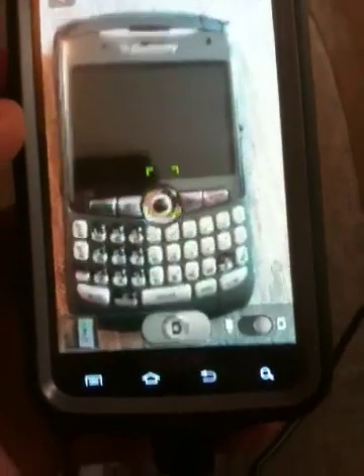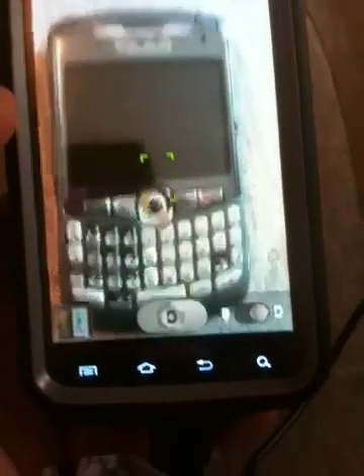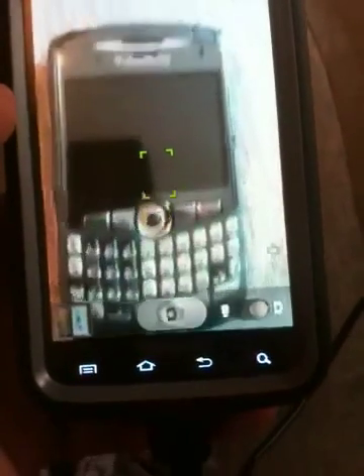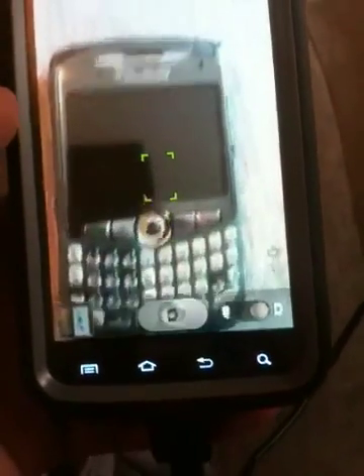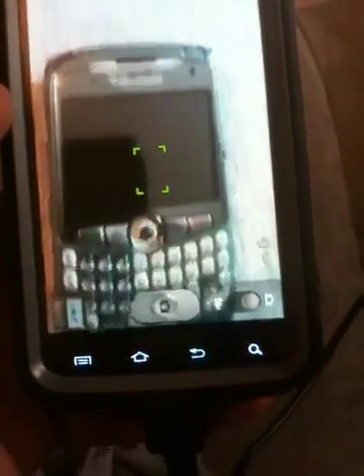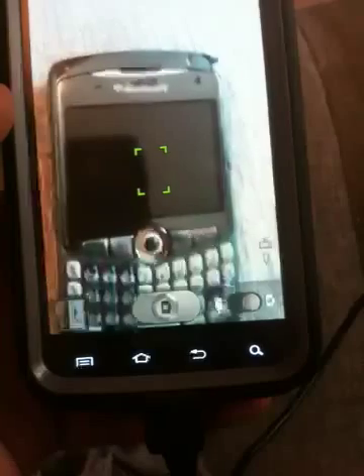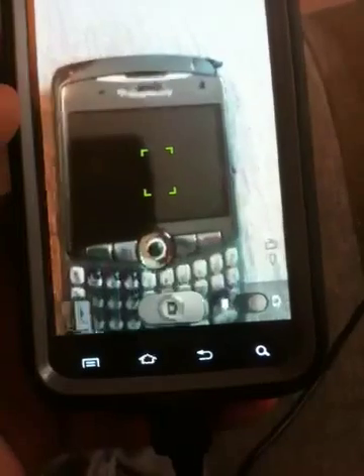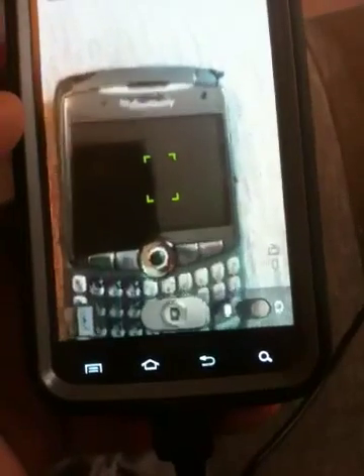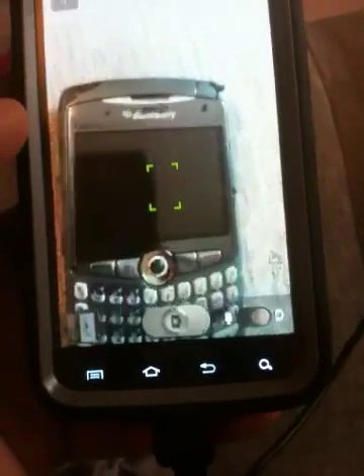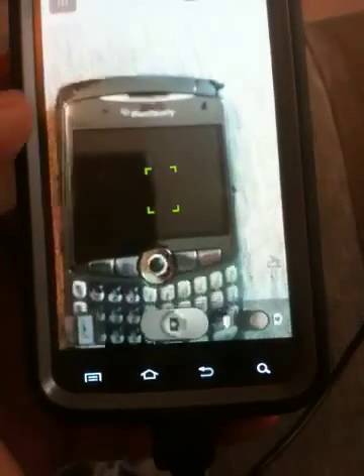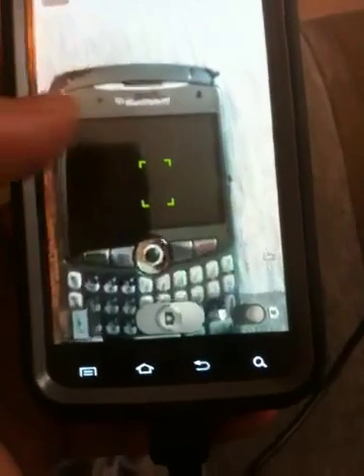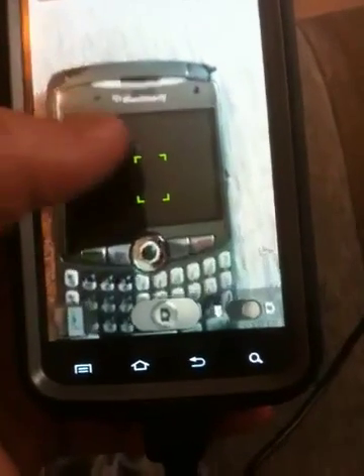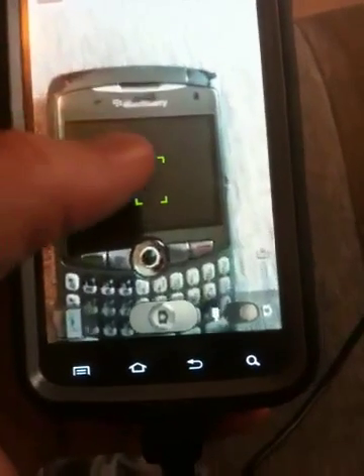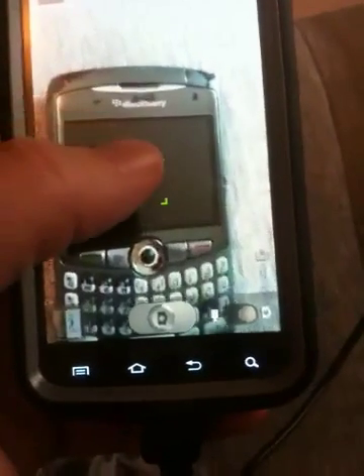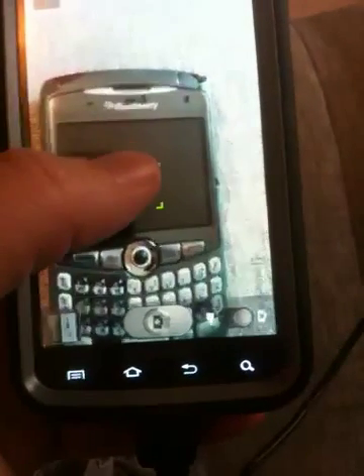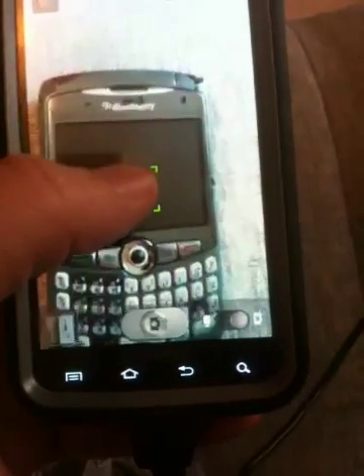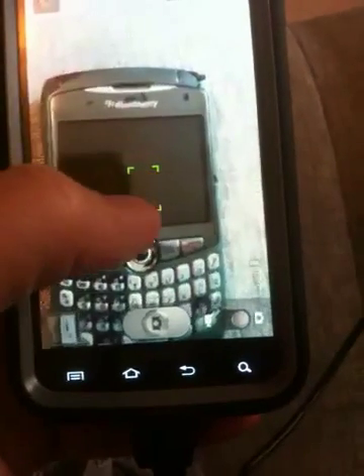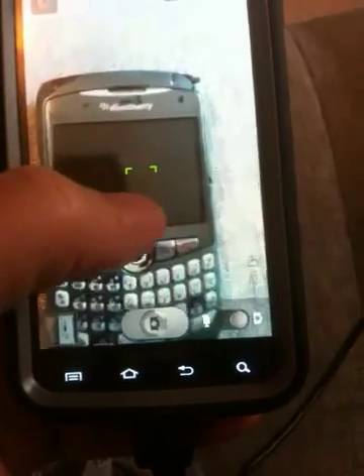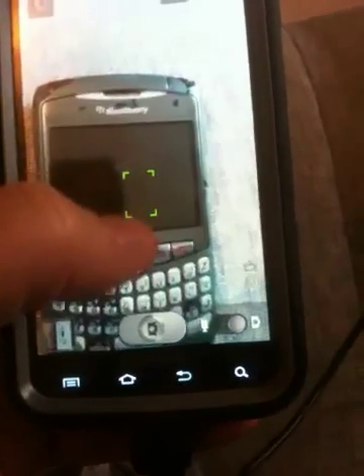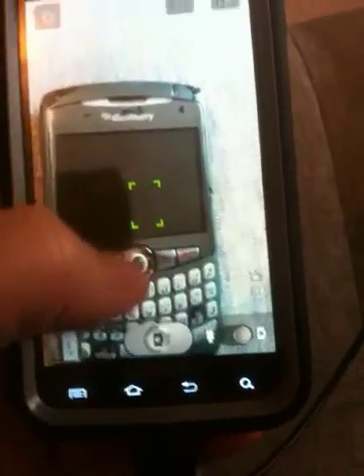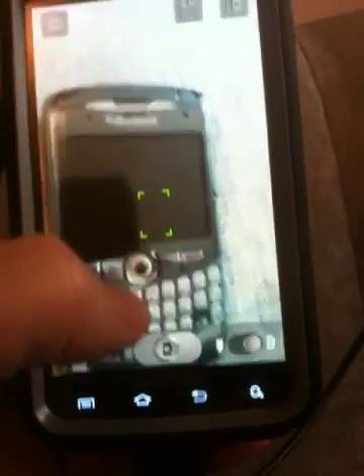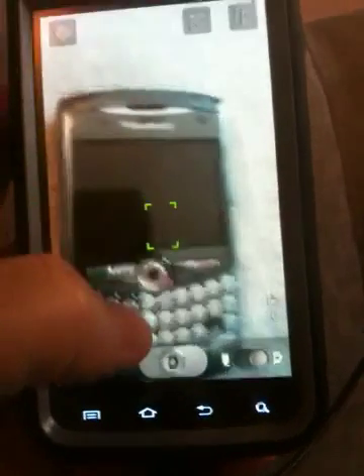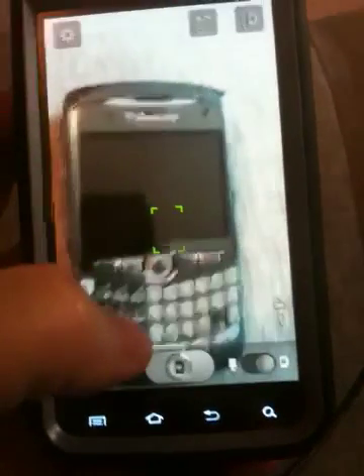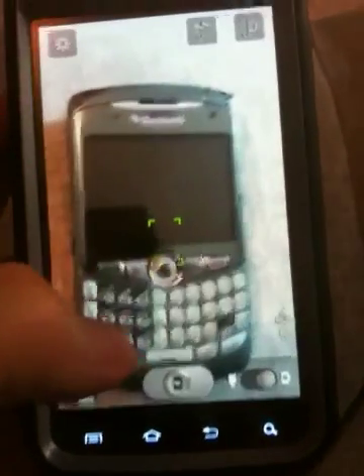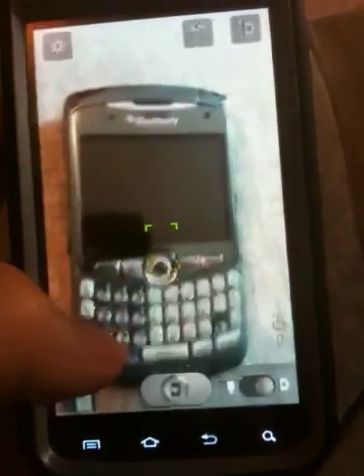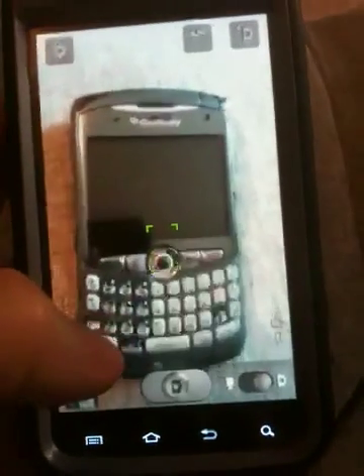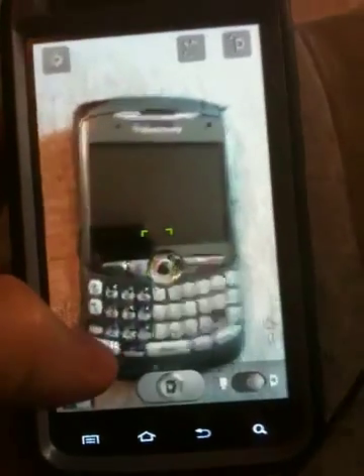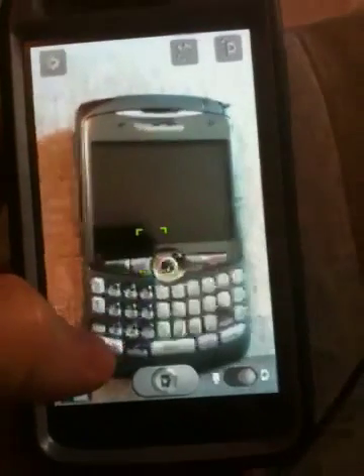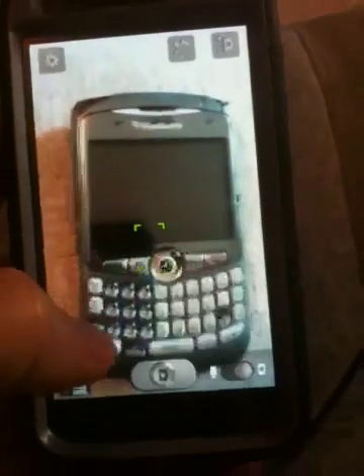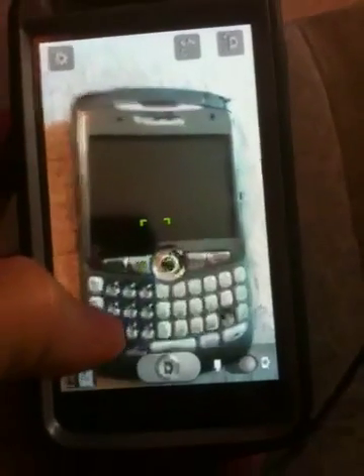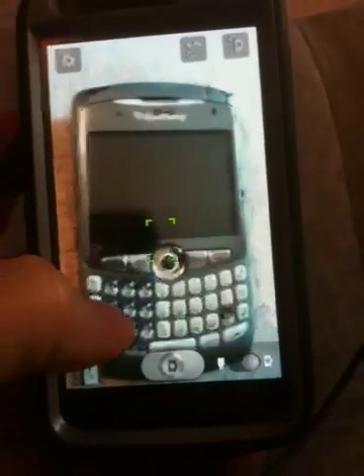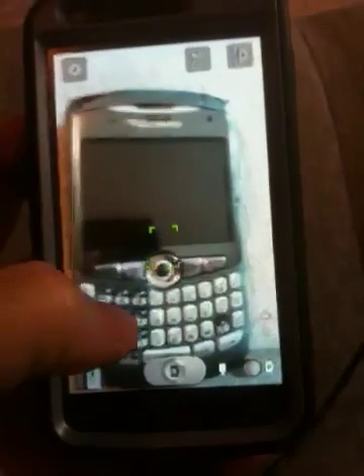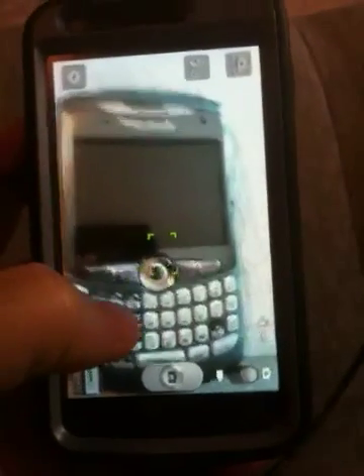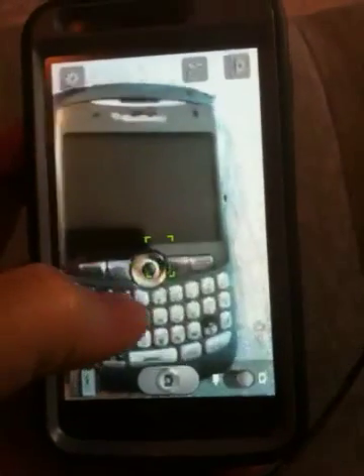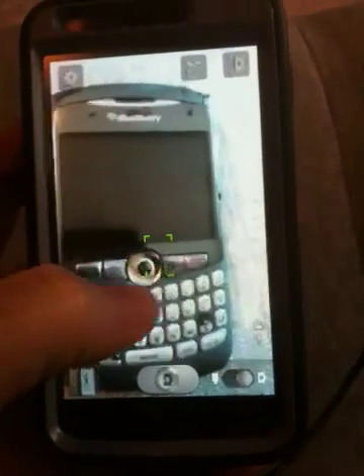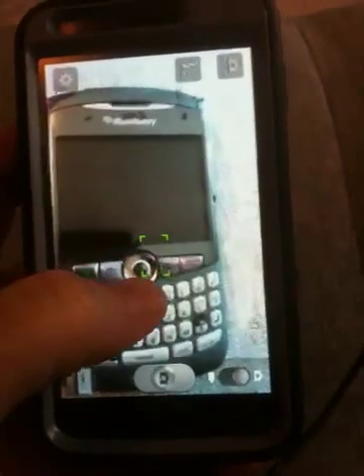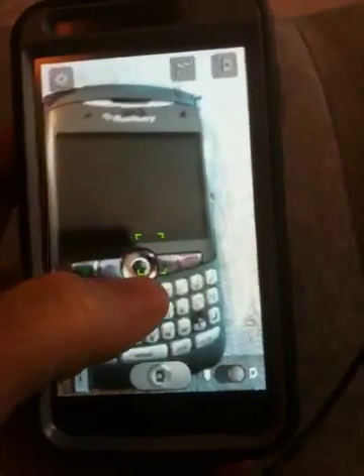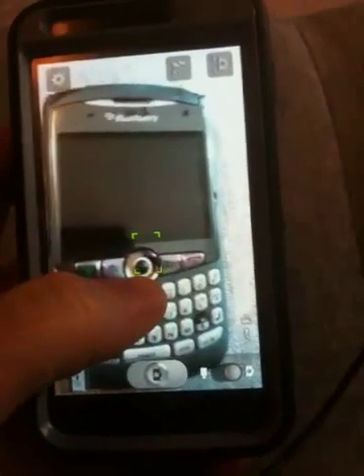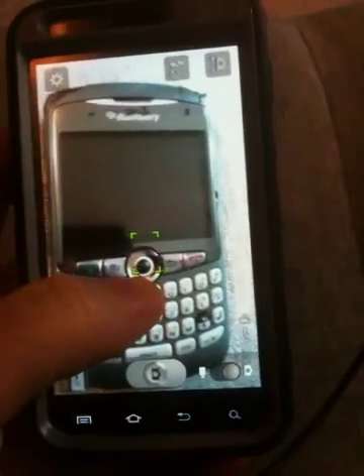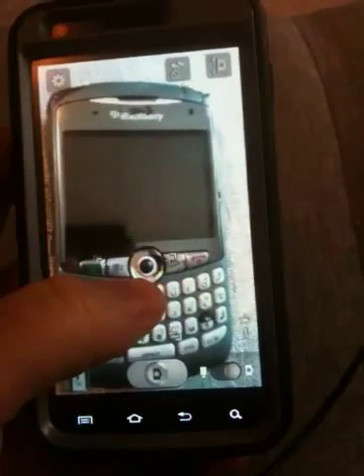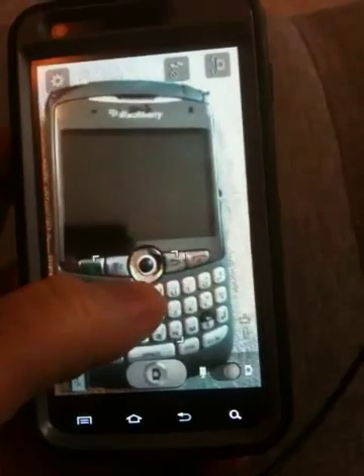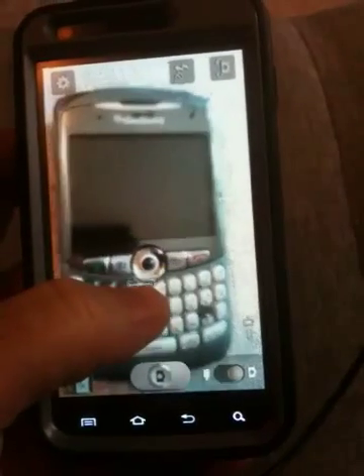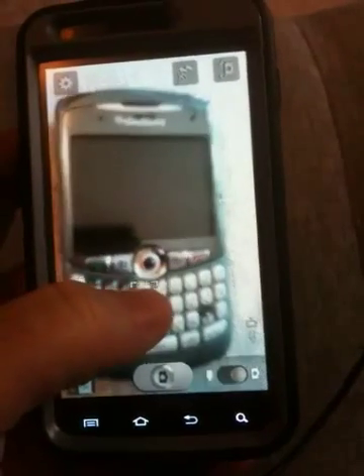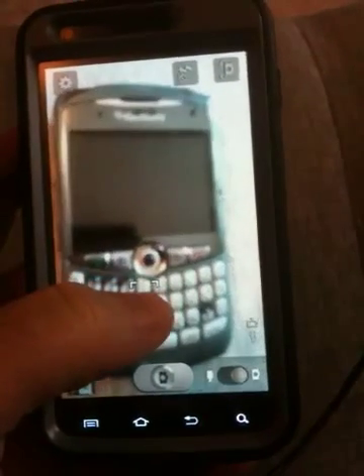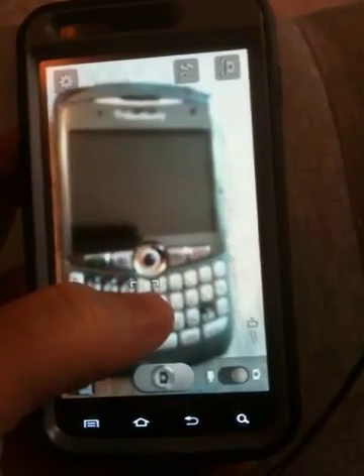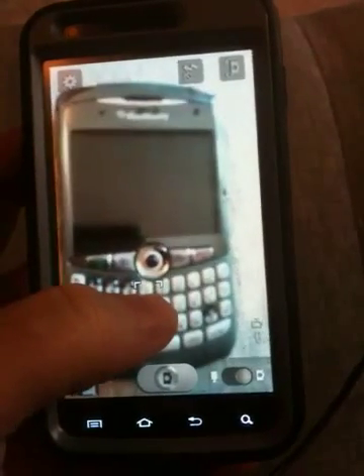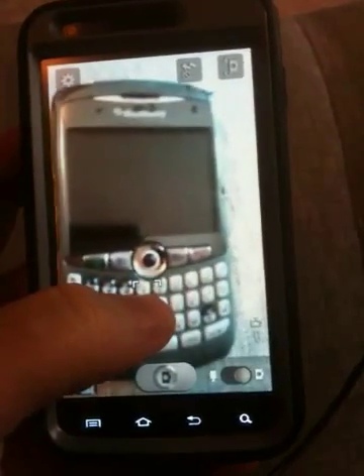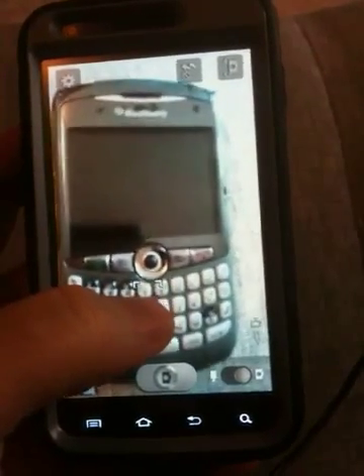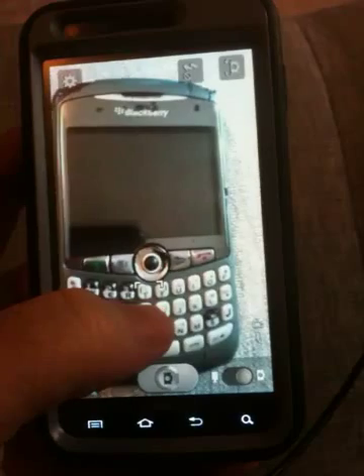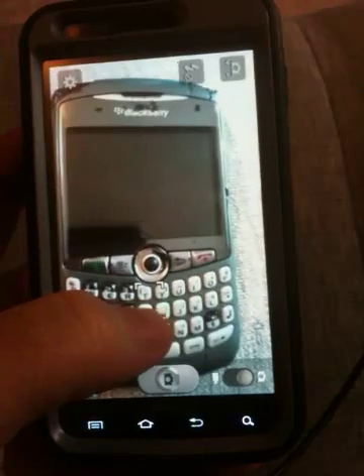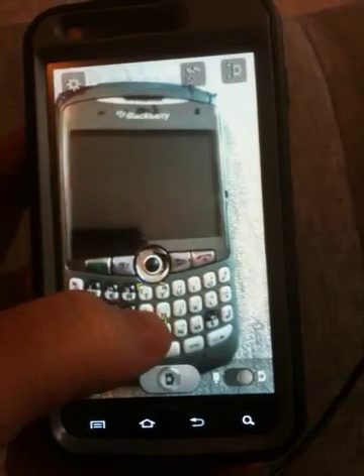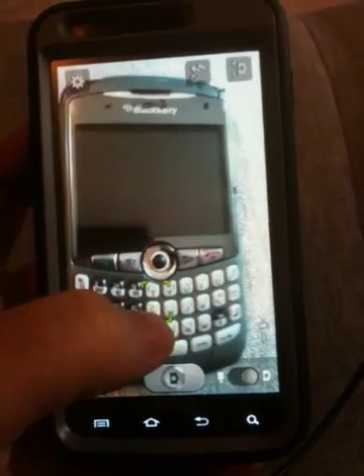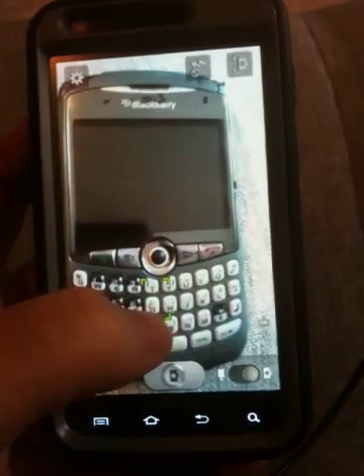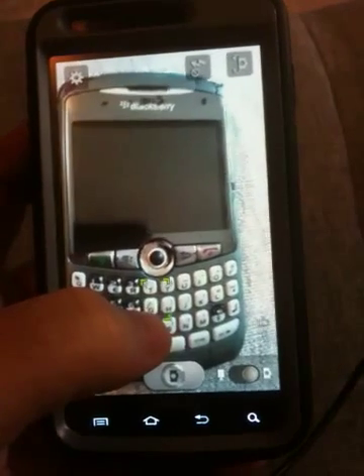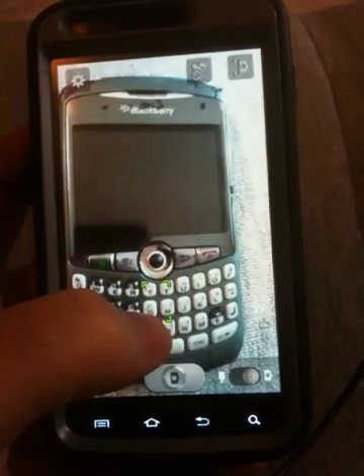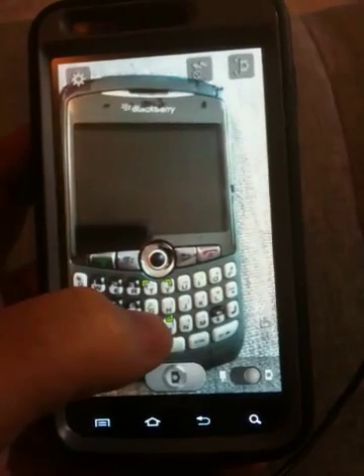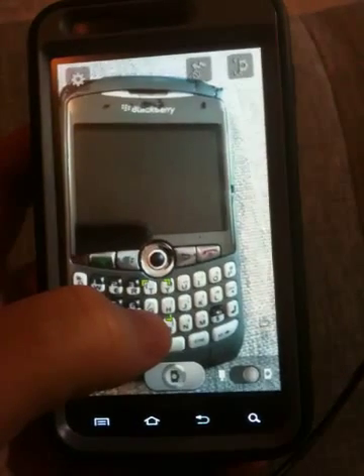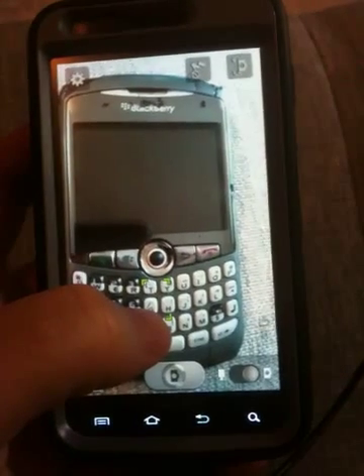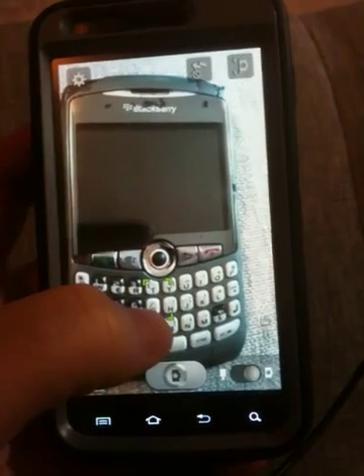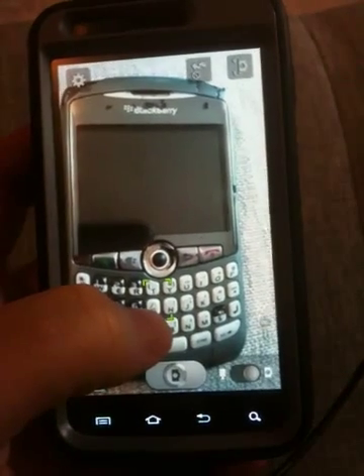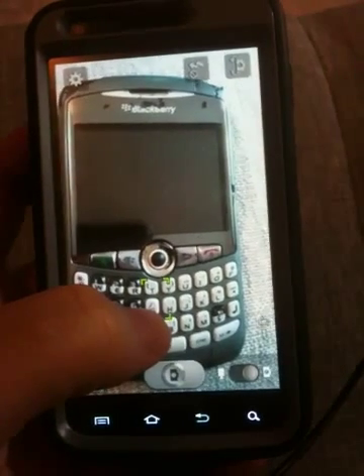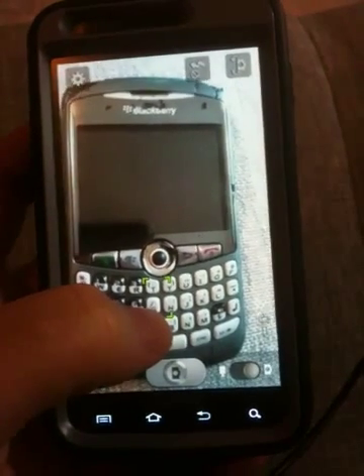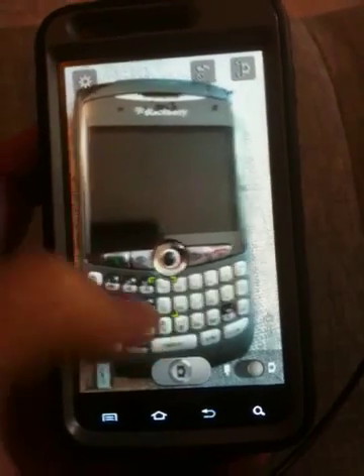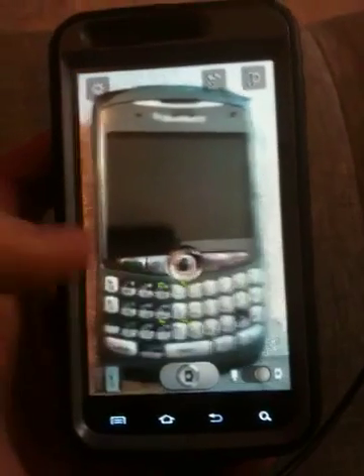You can see the green square right there. So it actually focuses quite nicely in close-up. Not too bad.